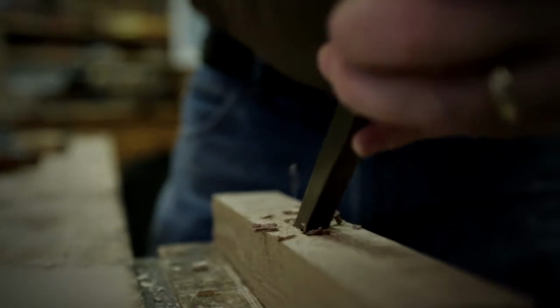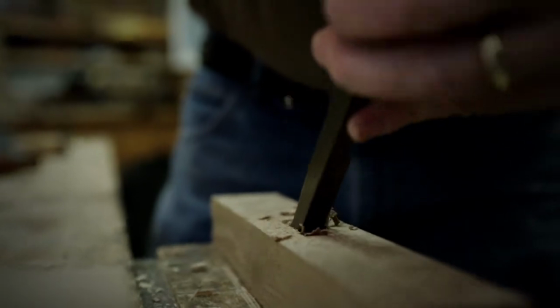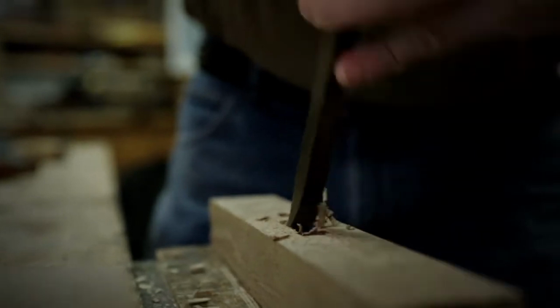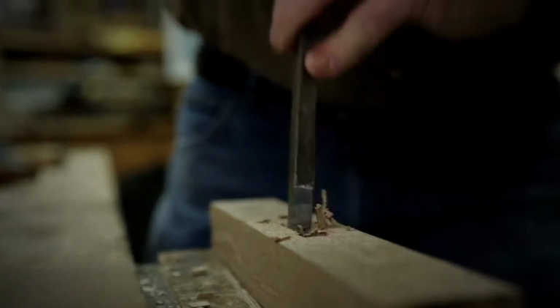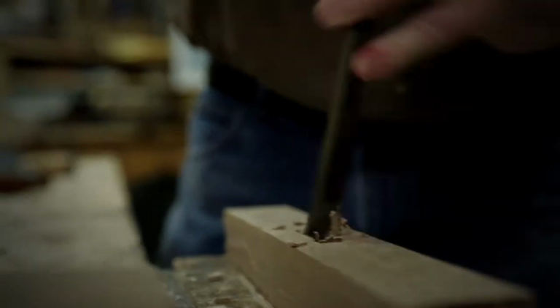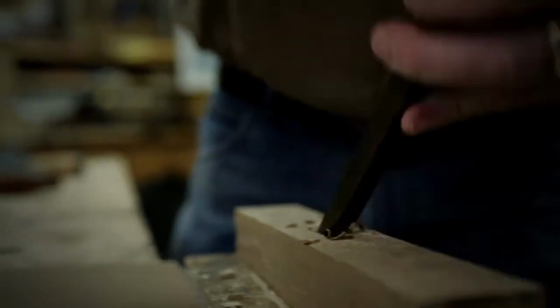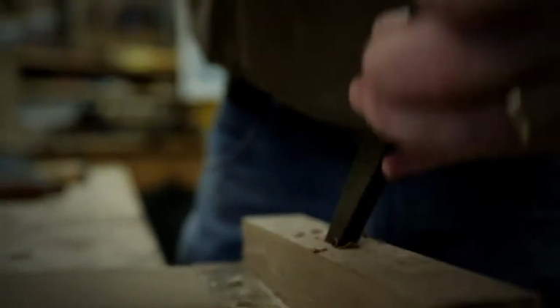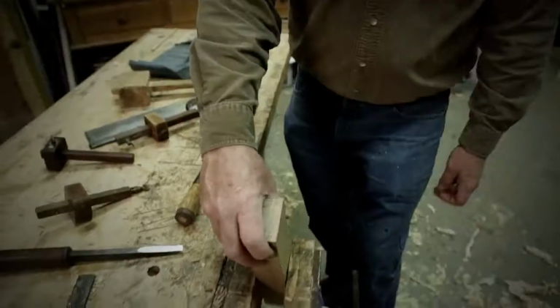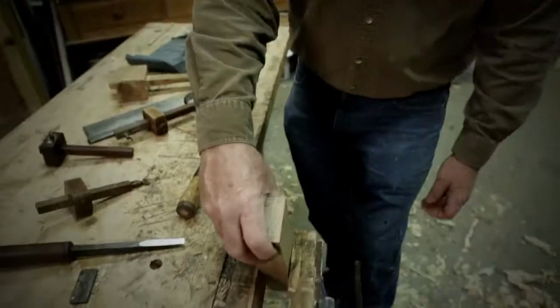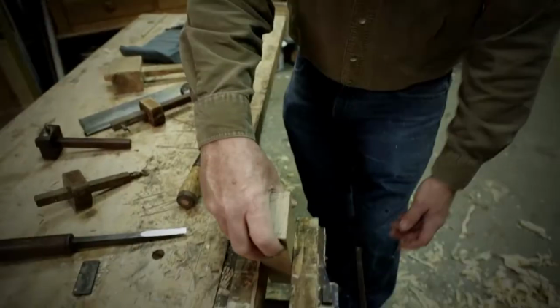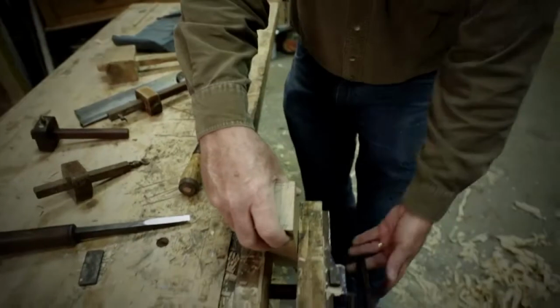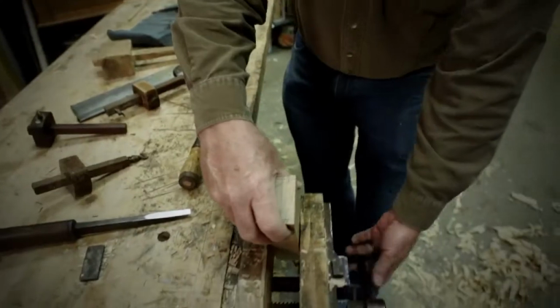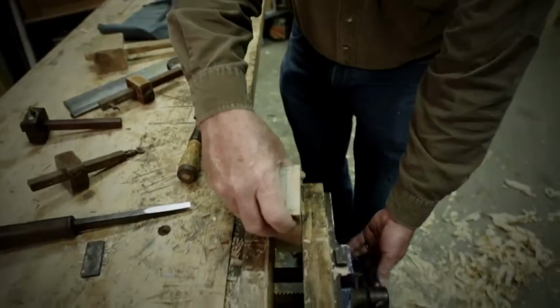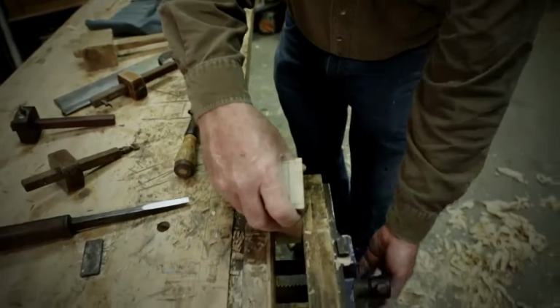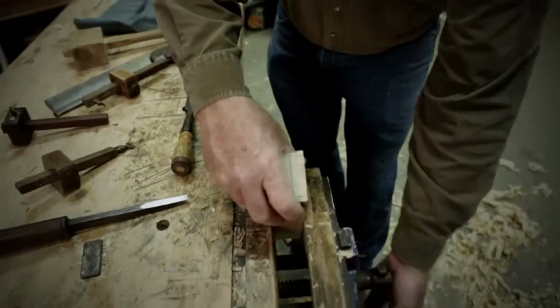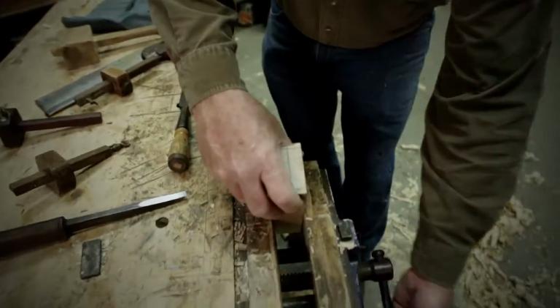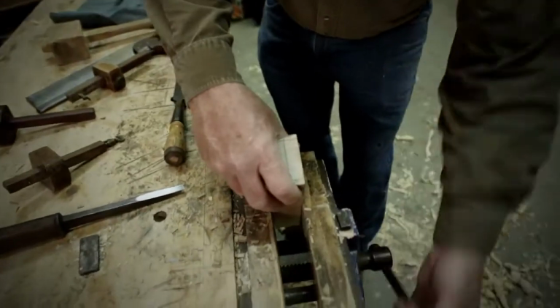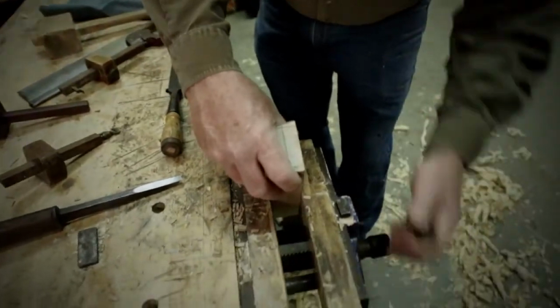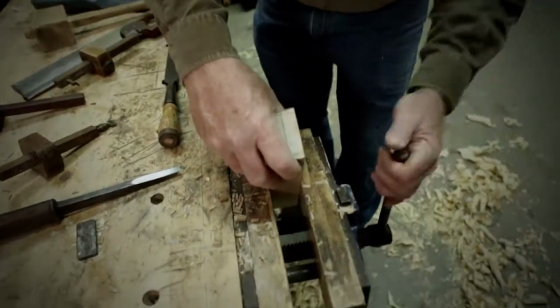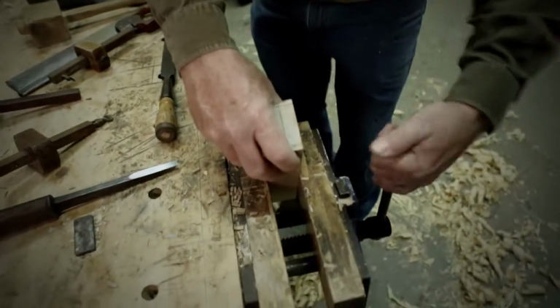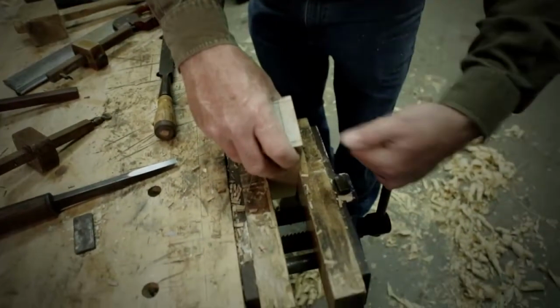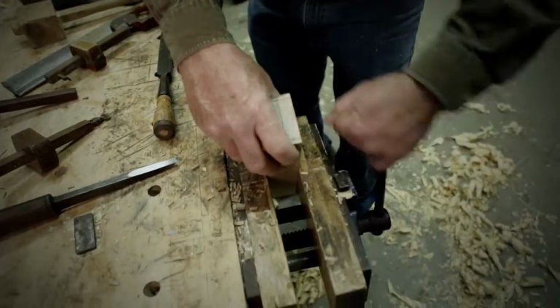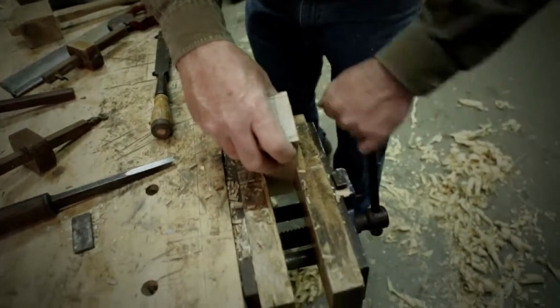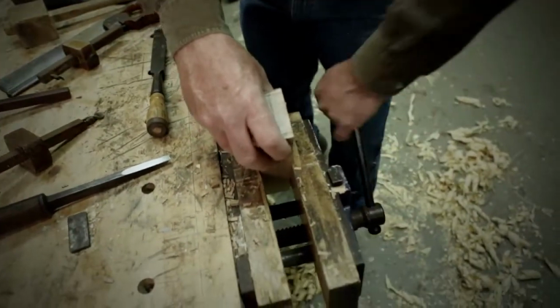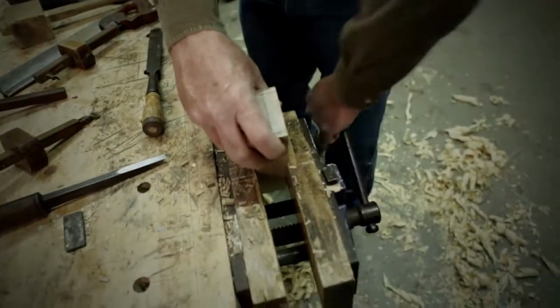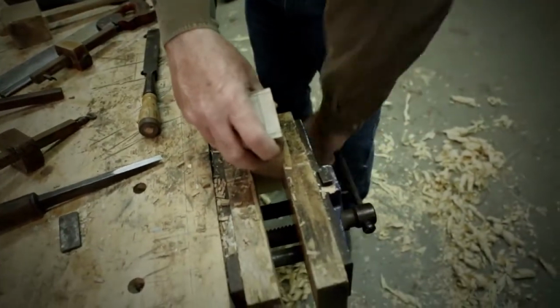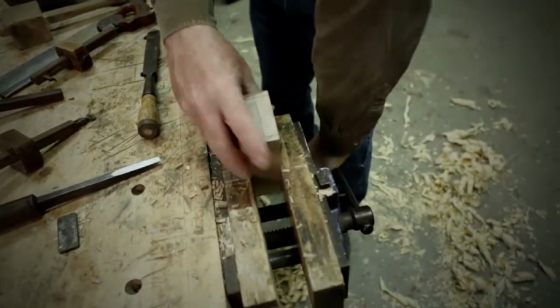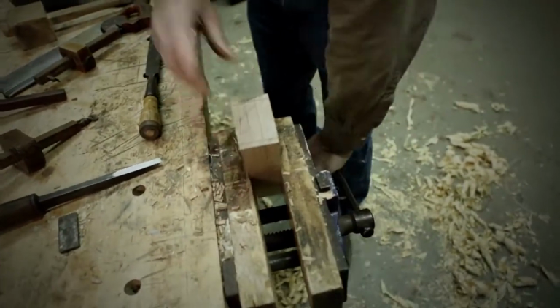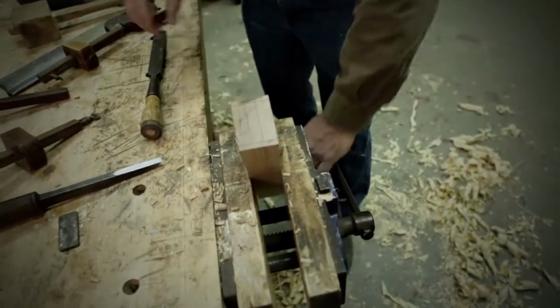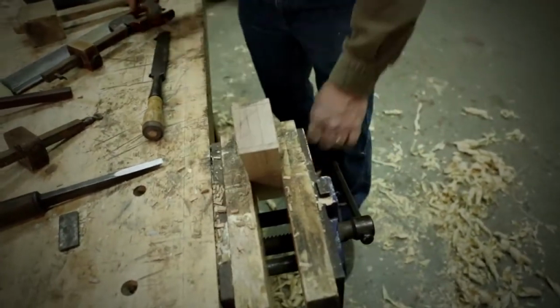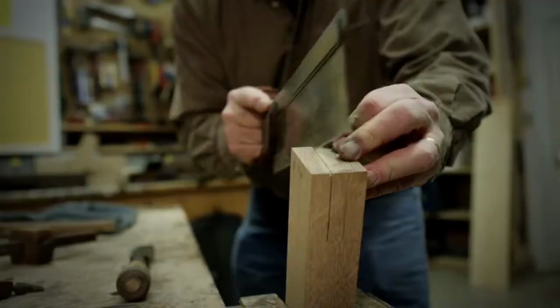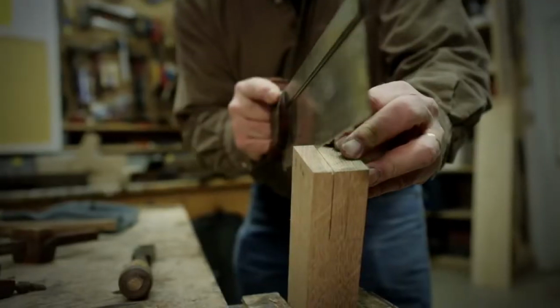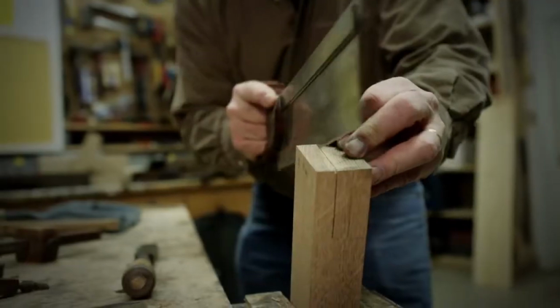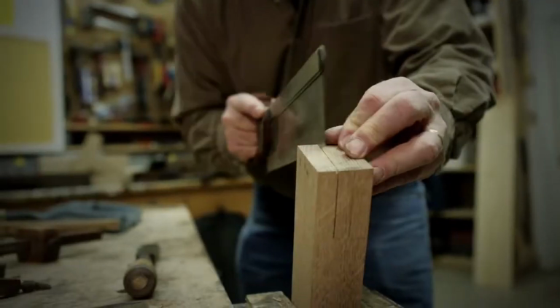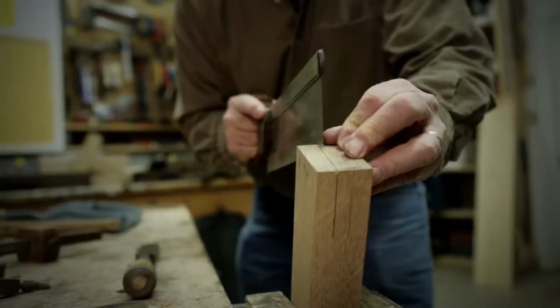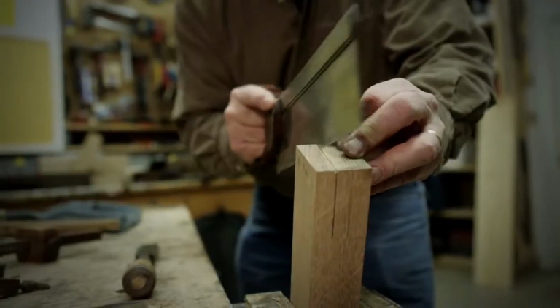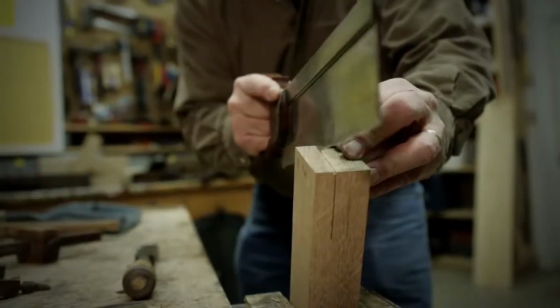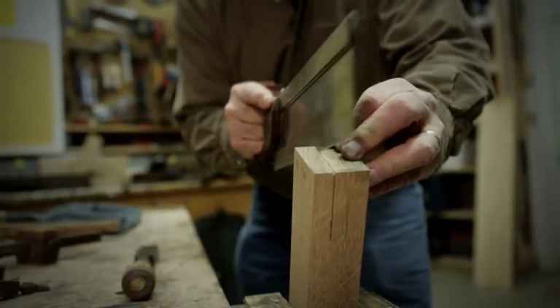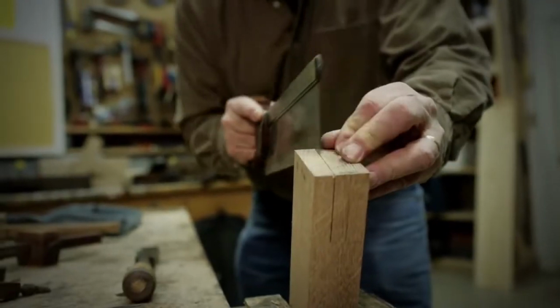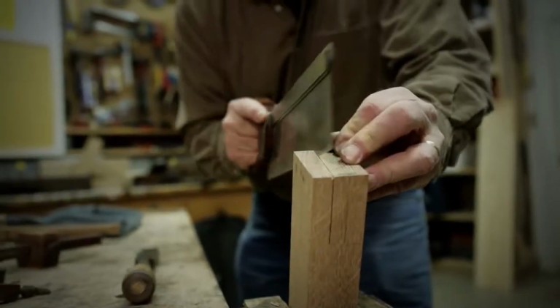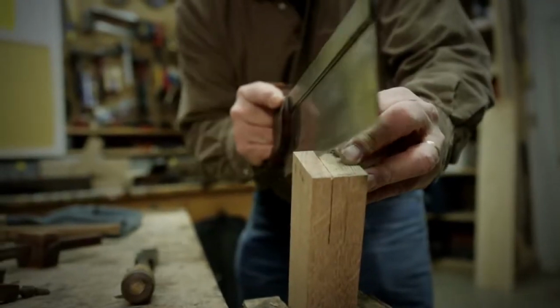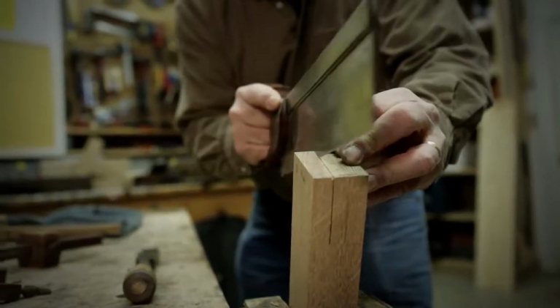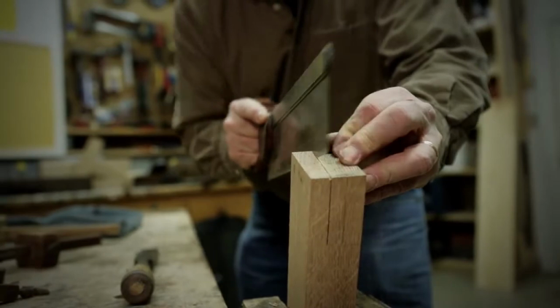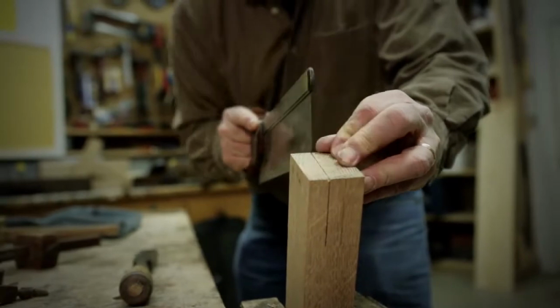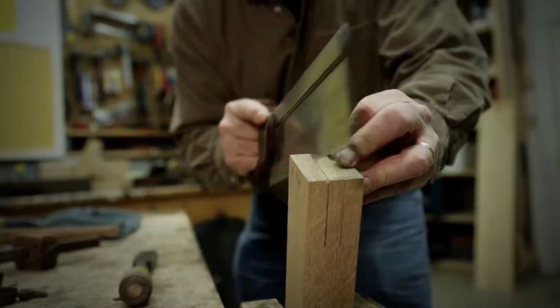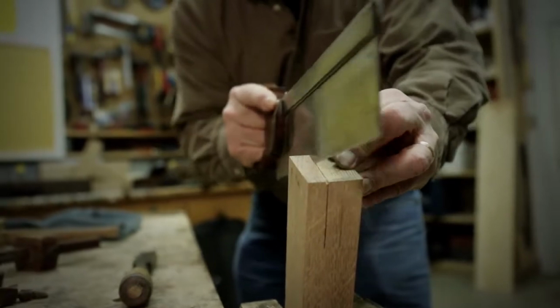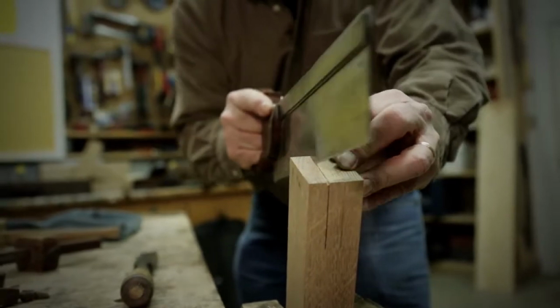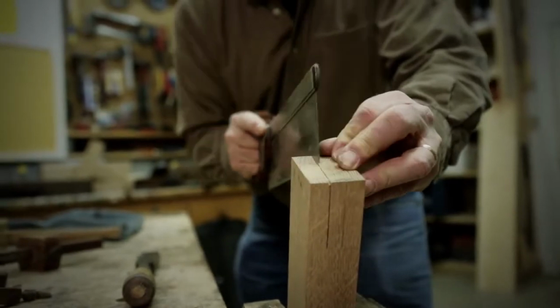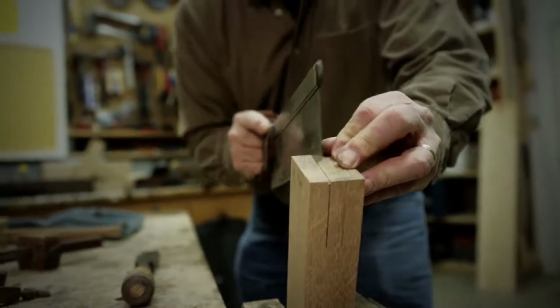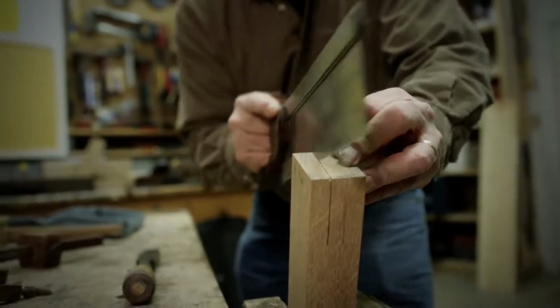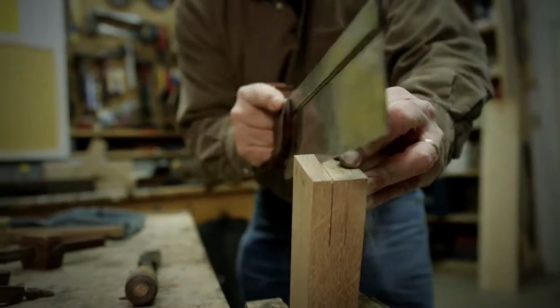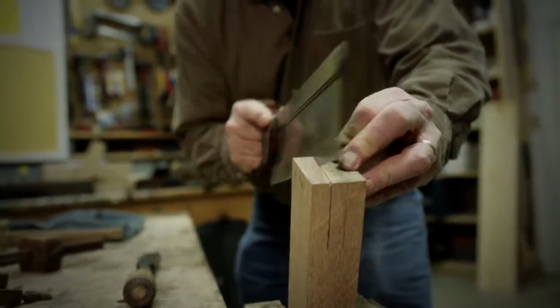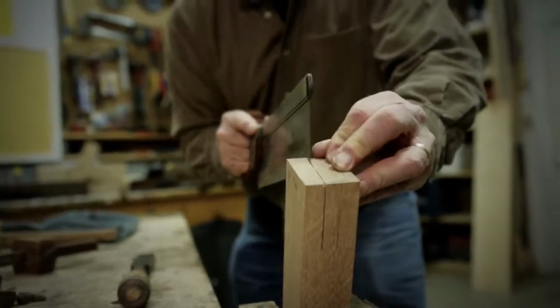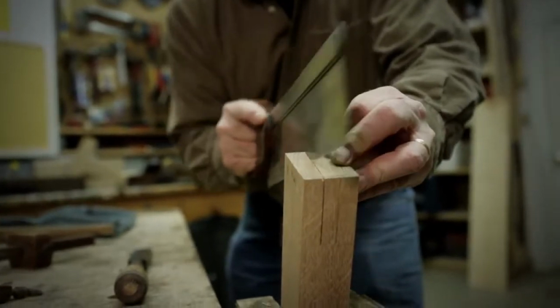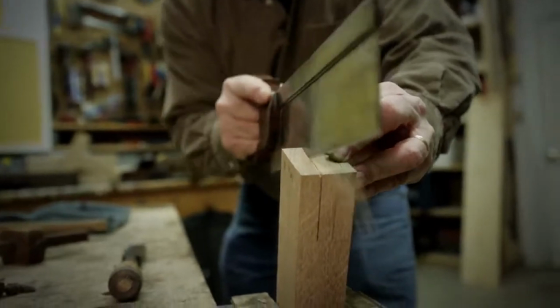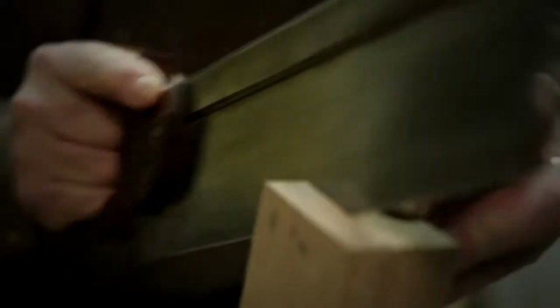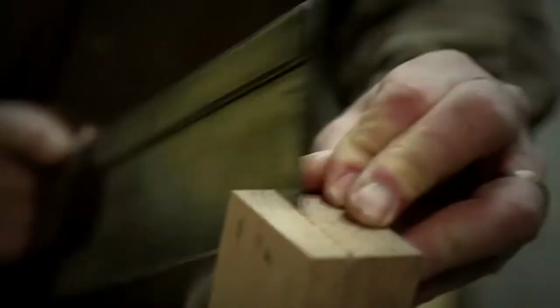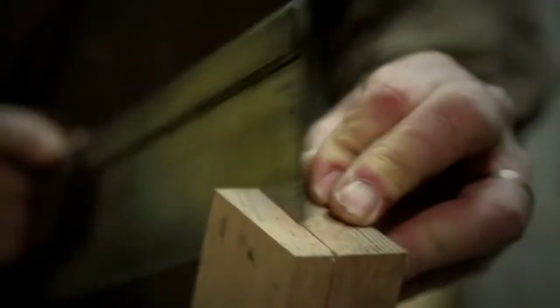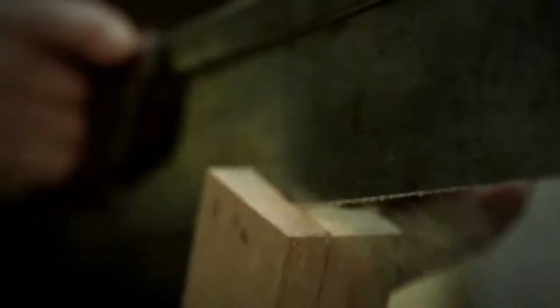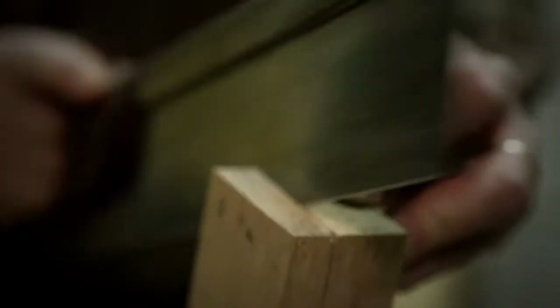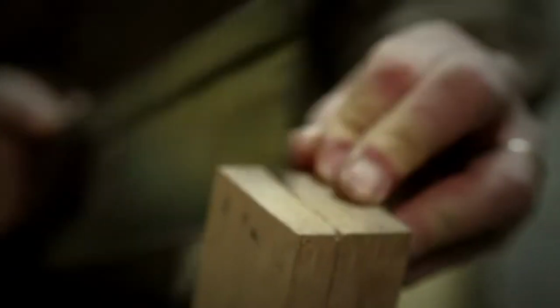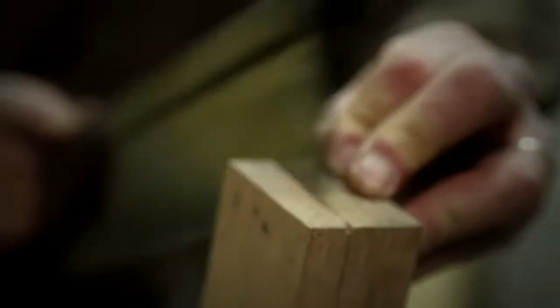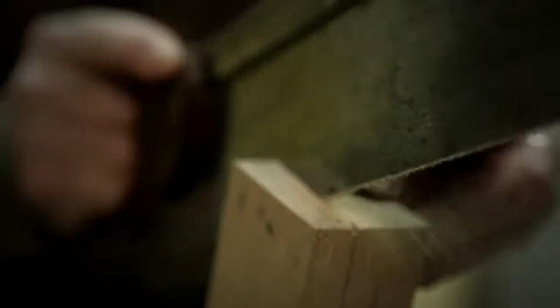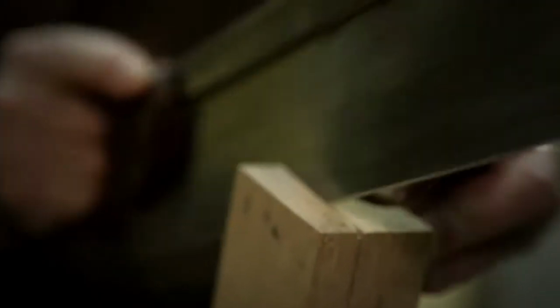The next step is to cut the tenon, which is the male portion of the joint, and that gets done with a special kind of saw called a tenon saw.